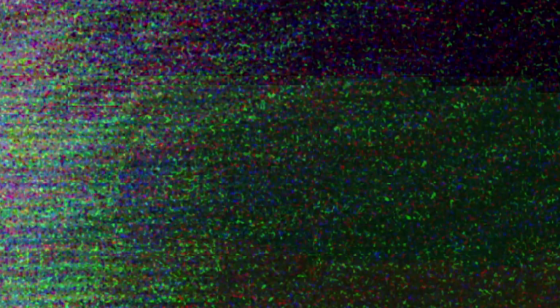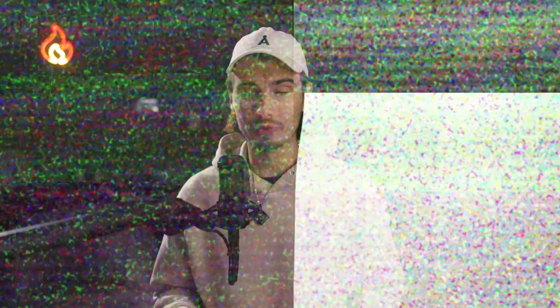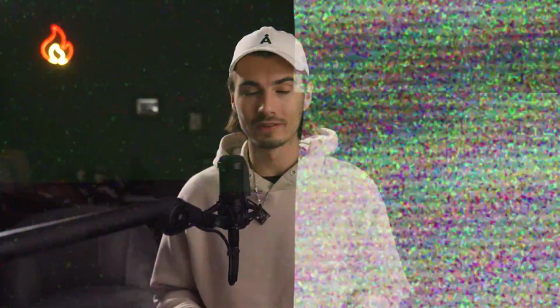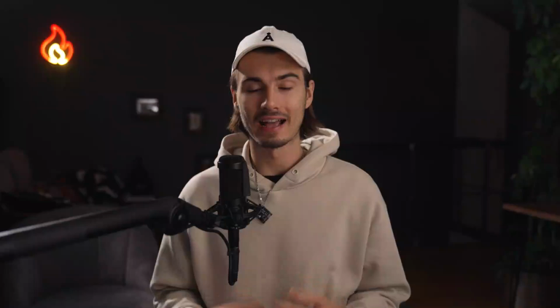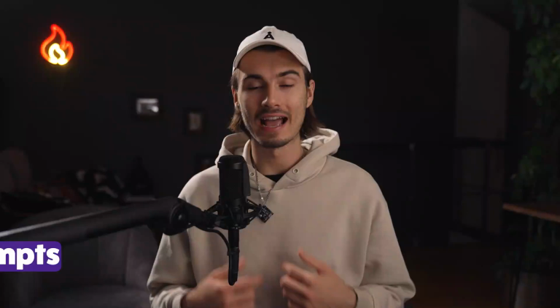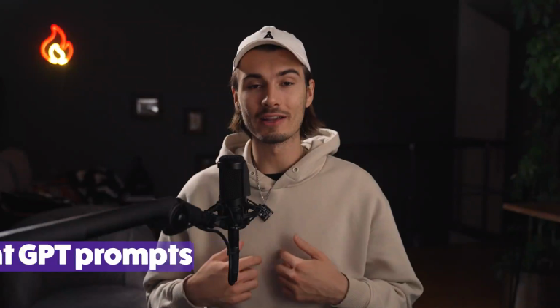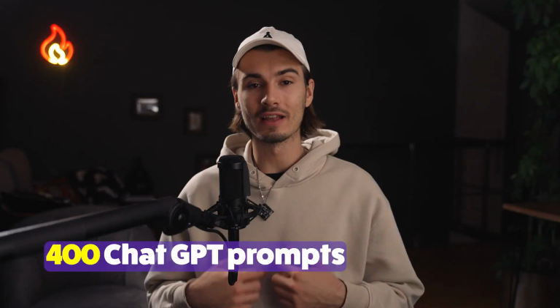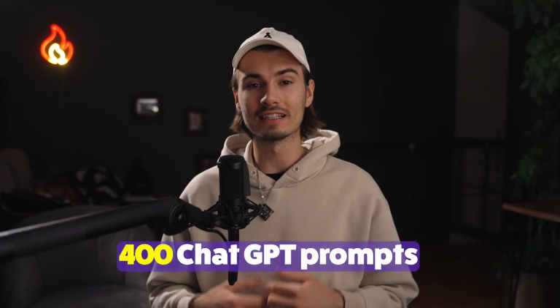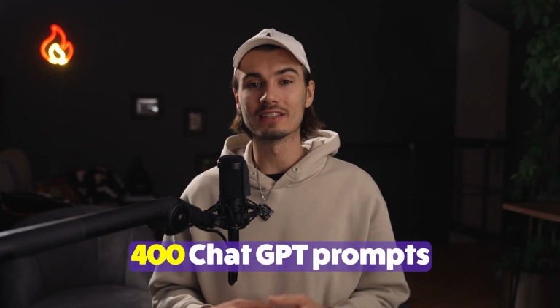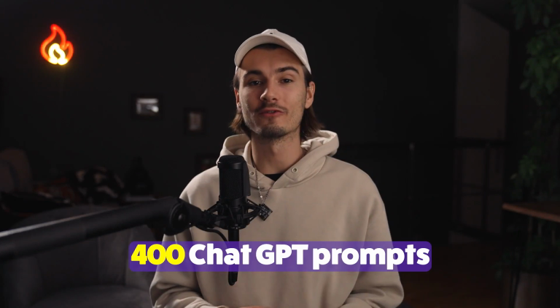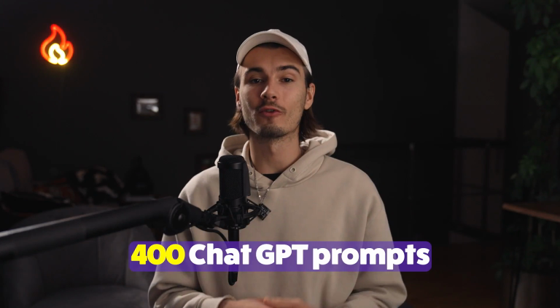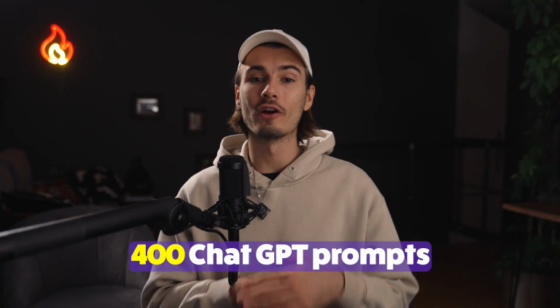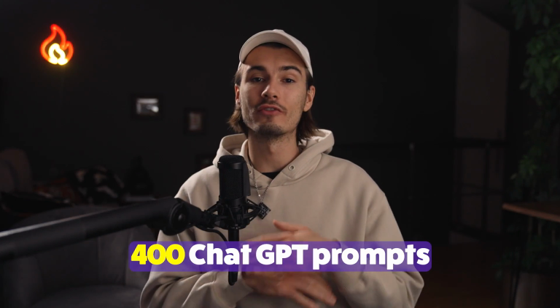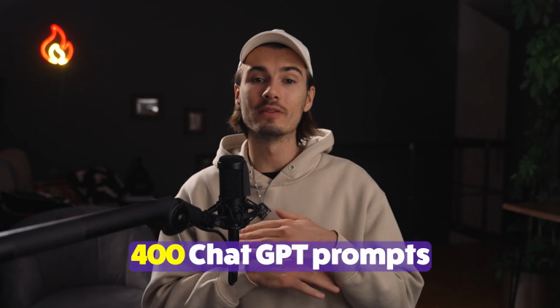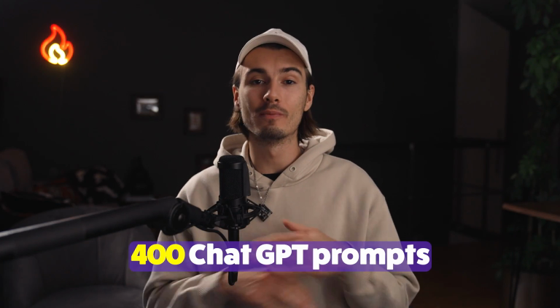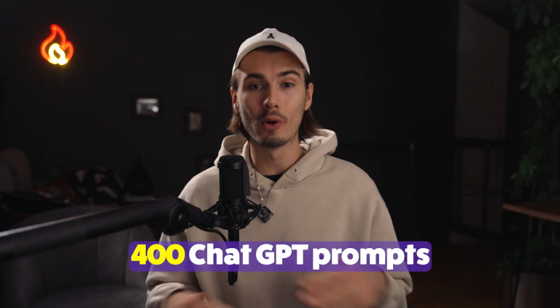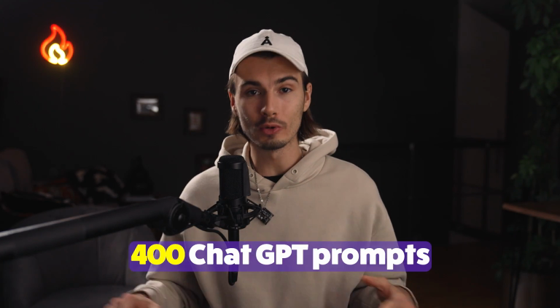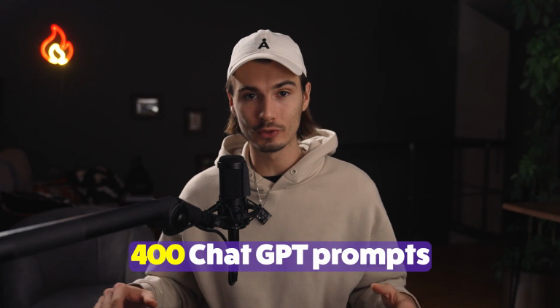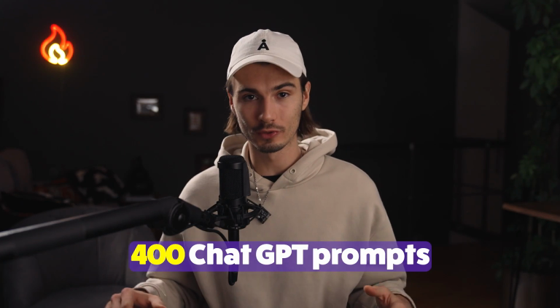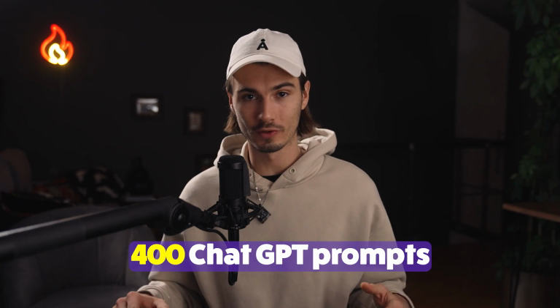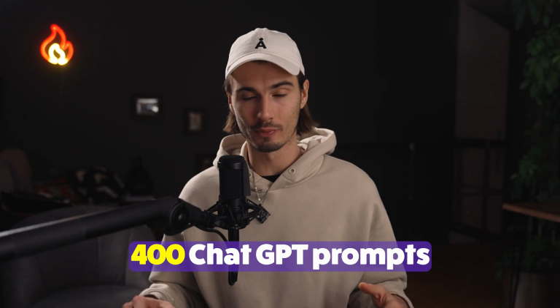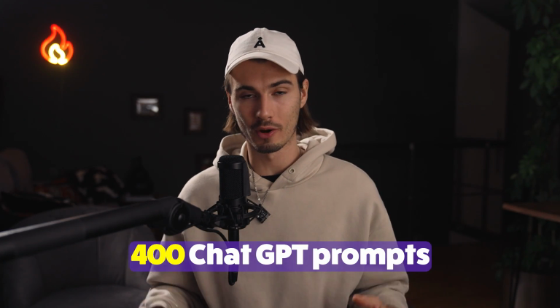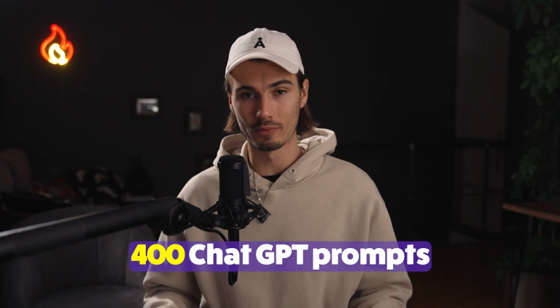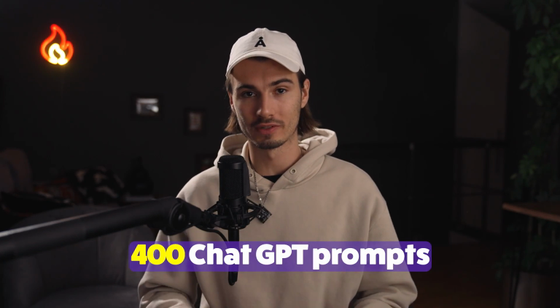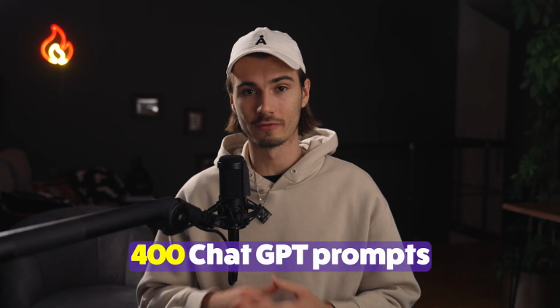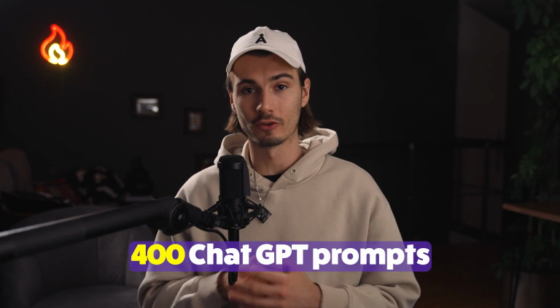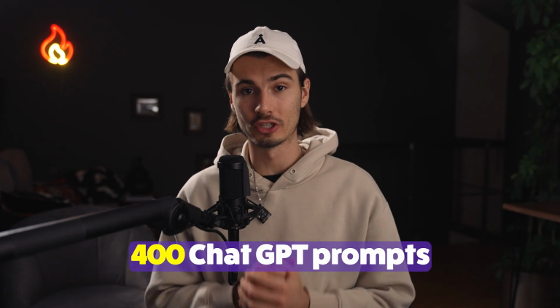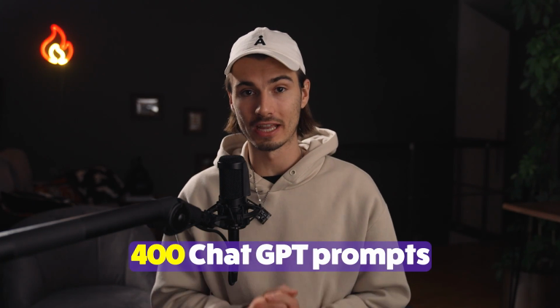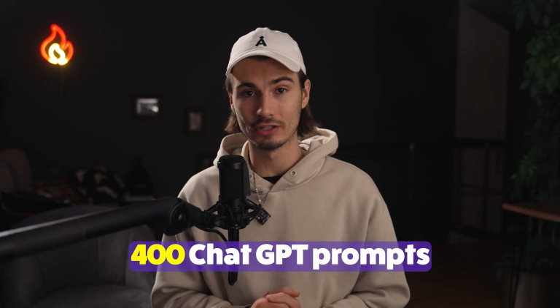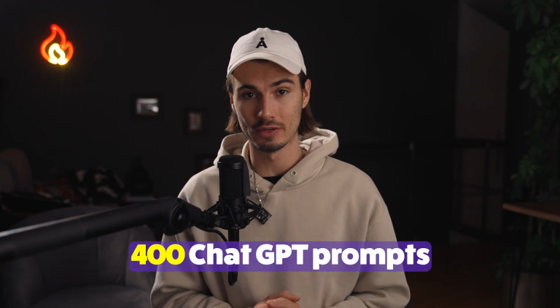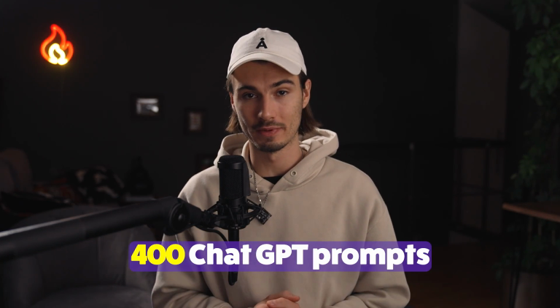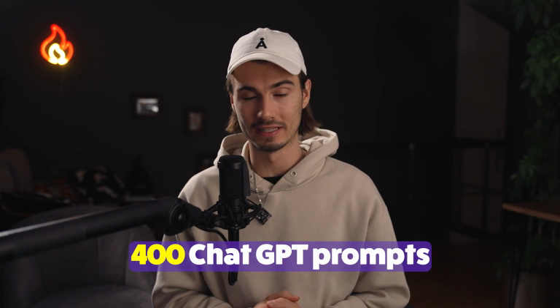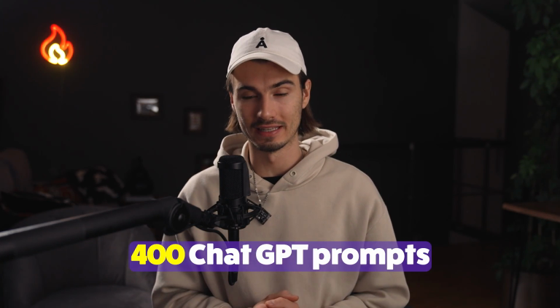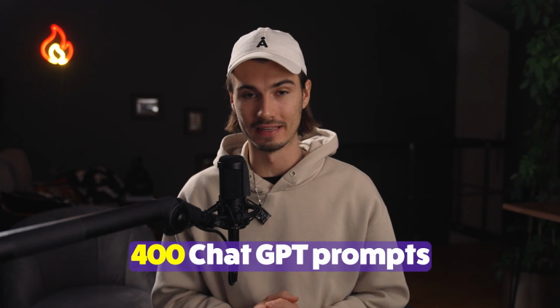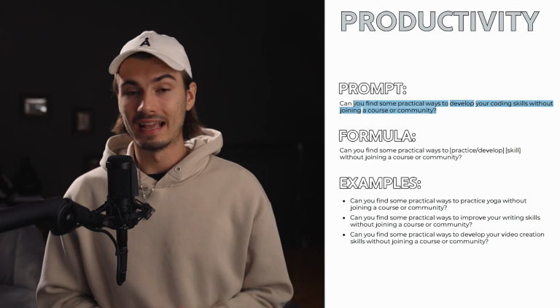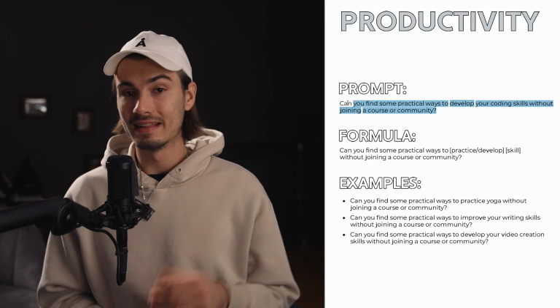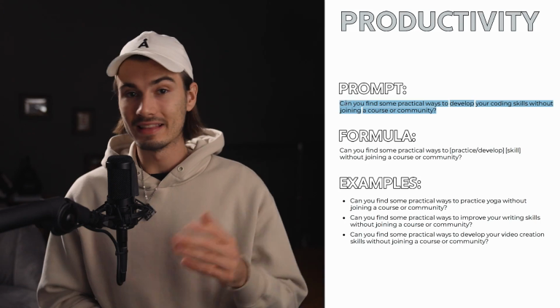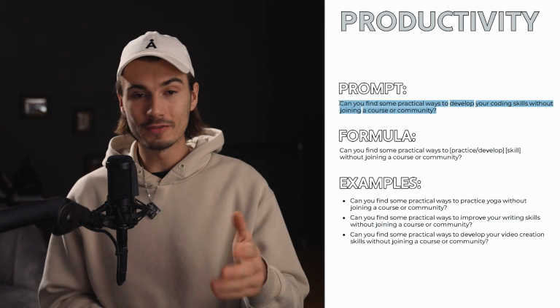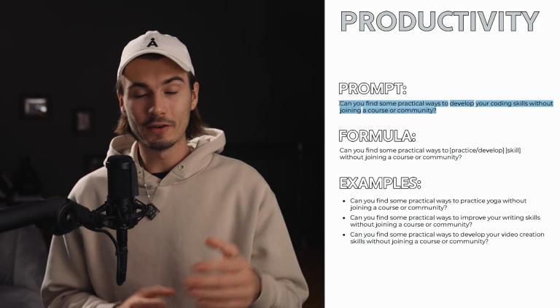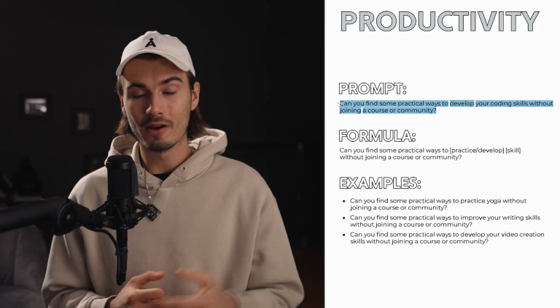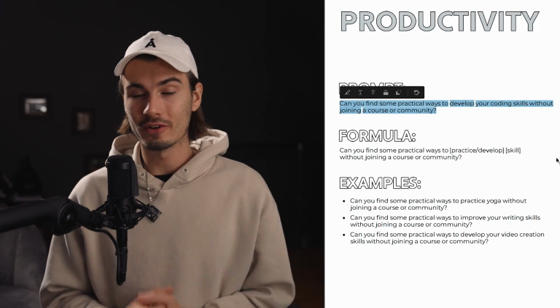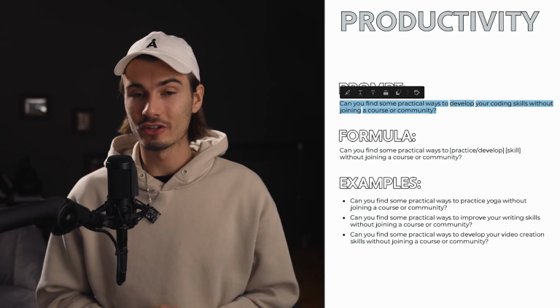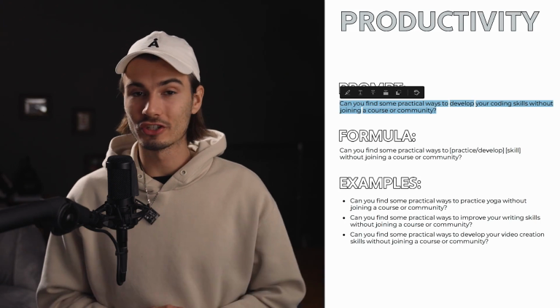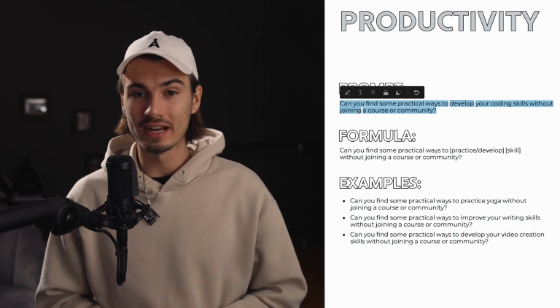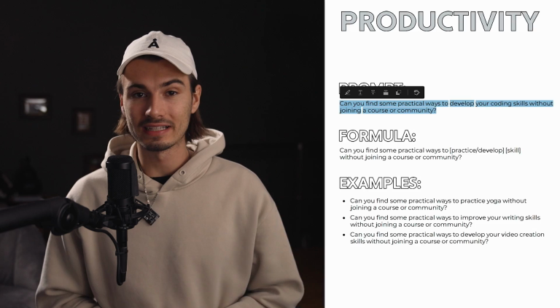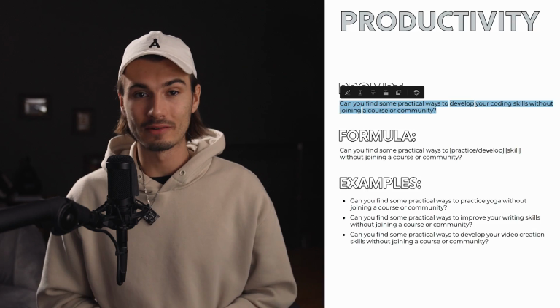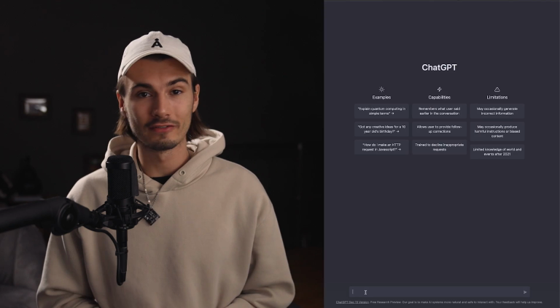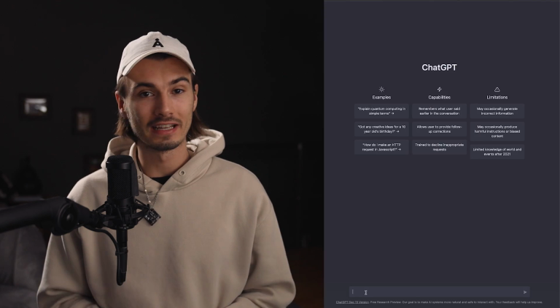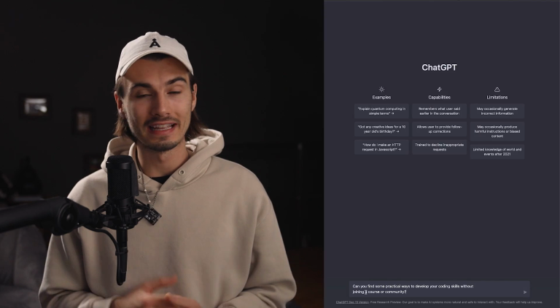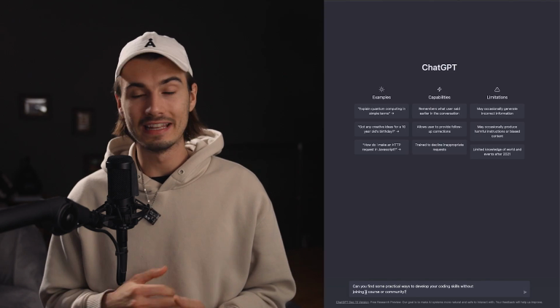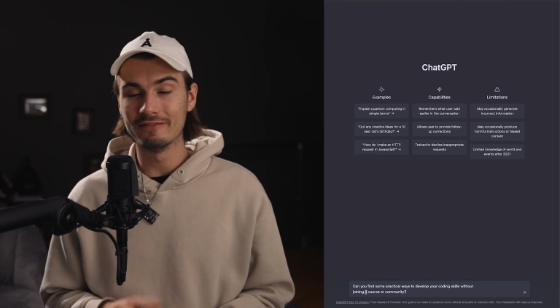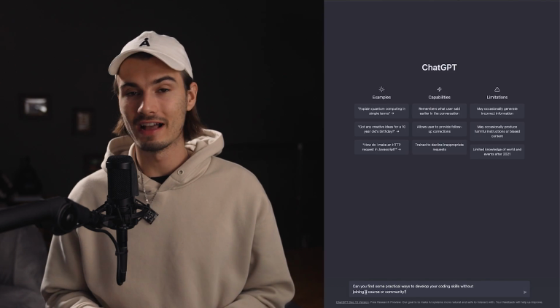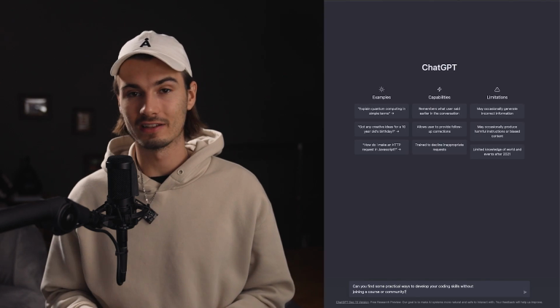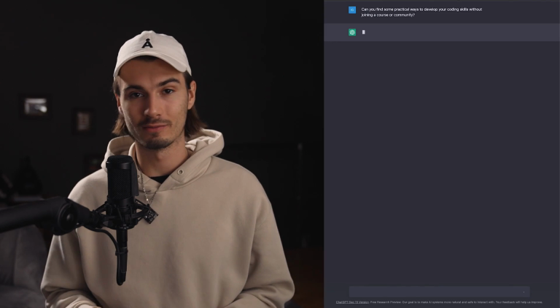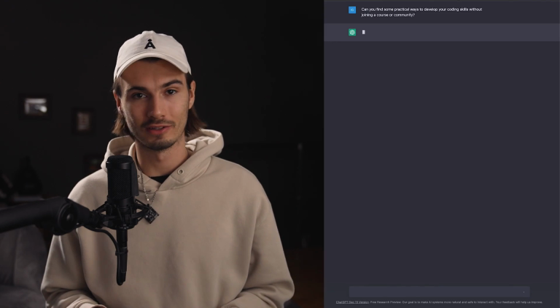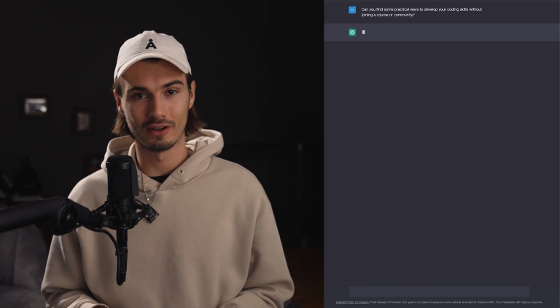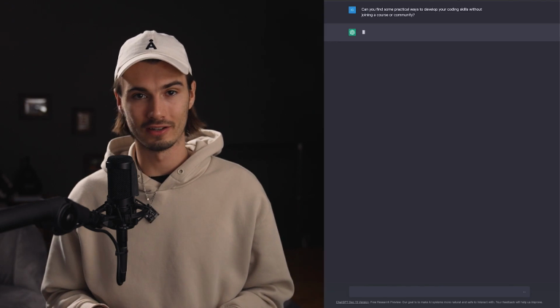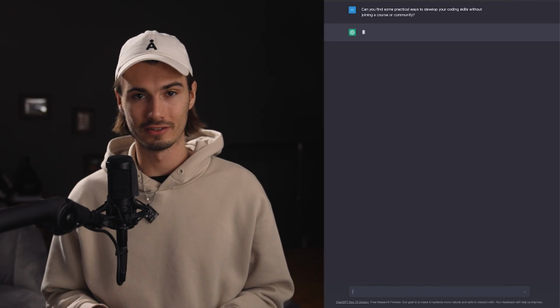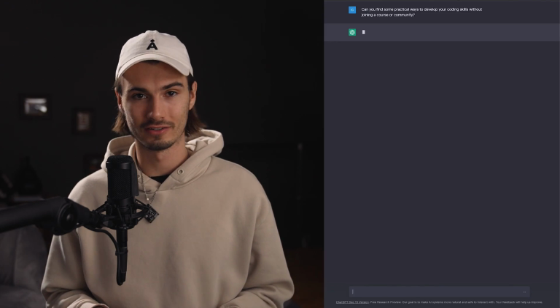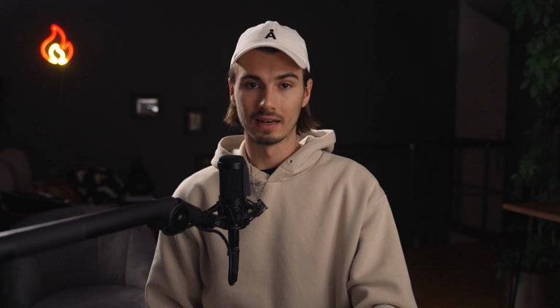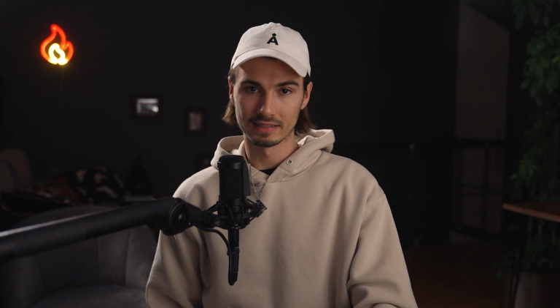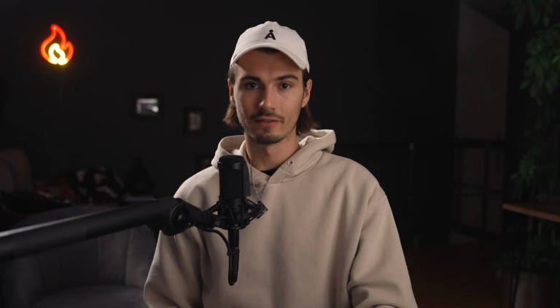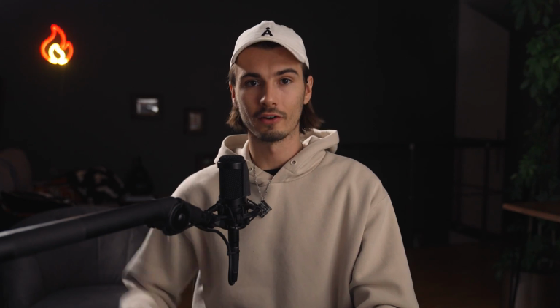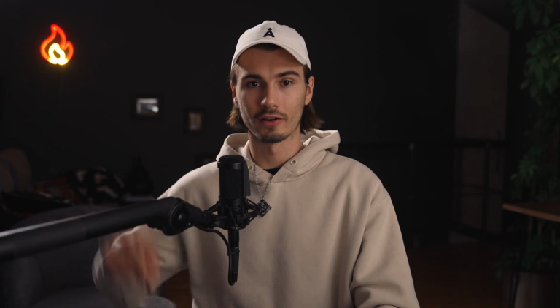I collected the 400 most useful prompts for ChatGPT. And in this video, I'm going to share some of that invaluable knowledge. Let's have a look.